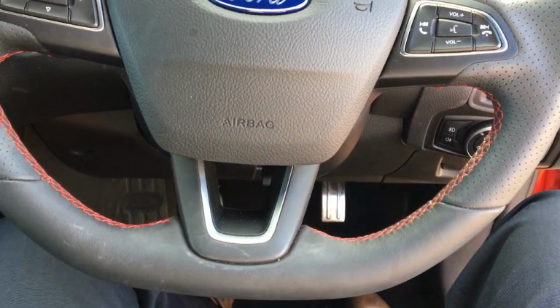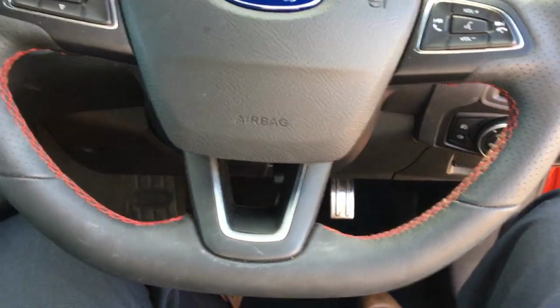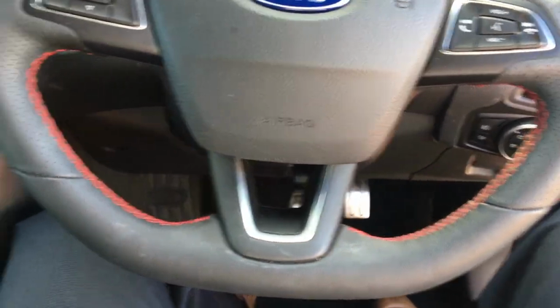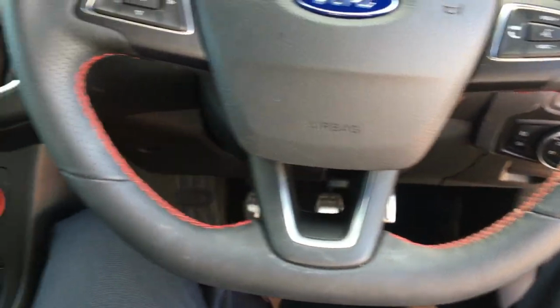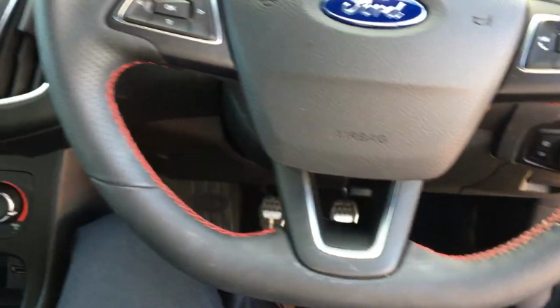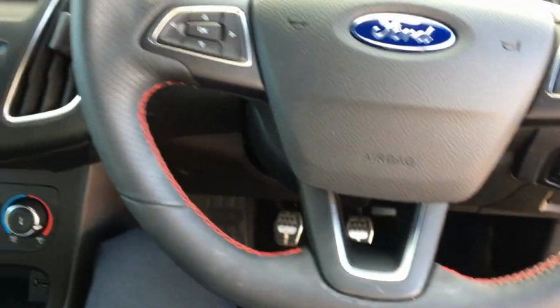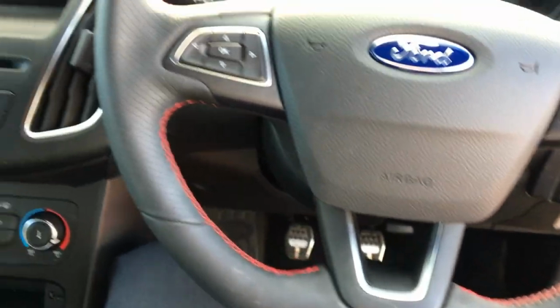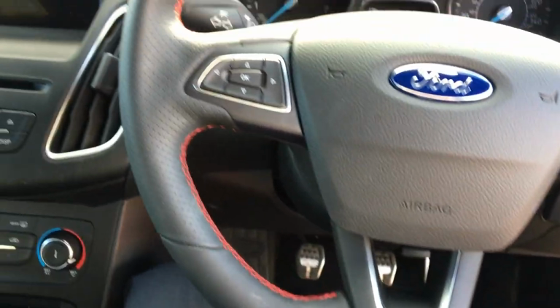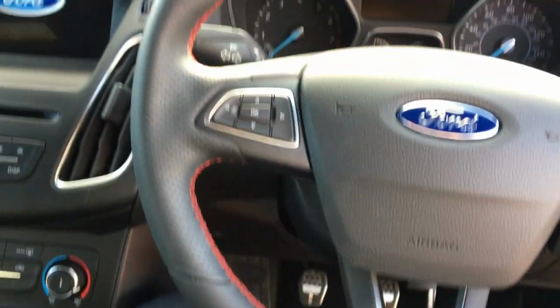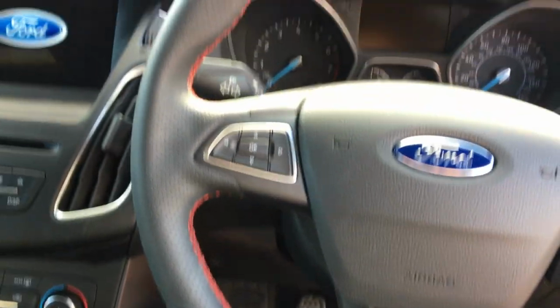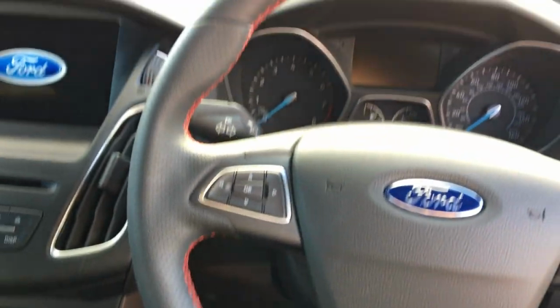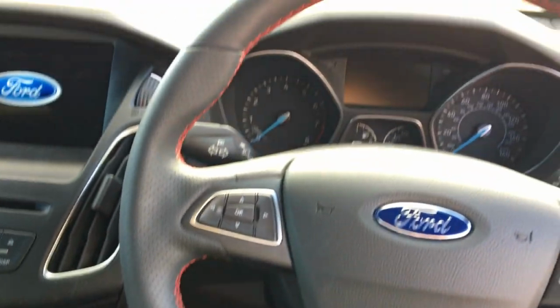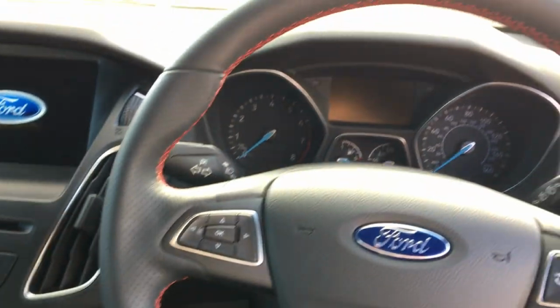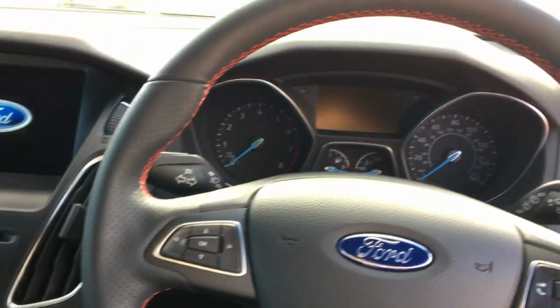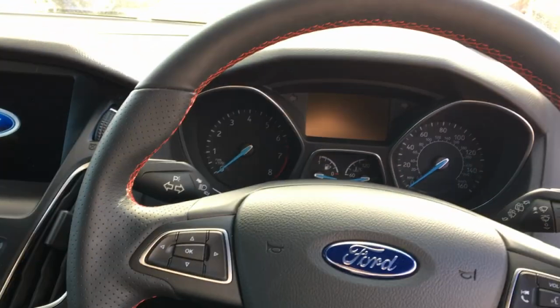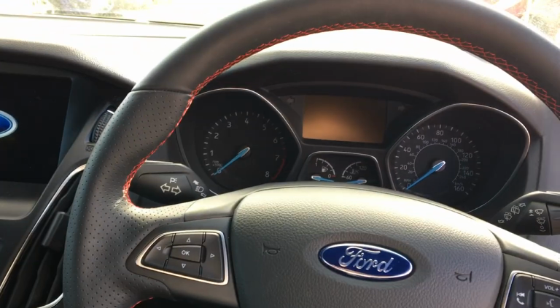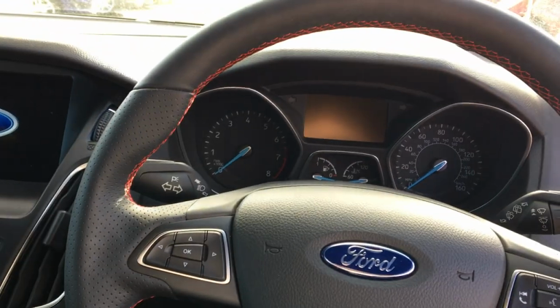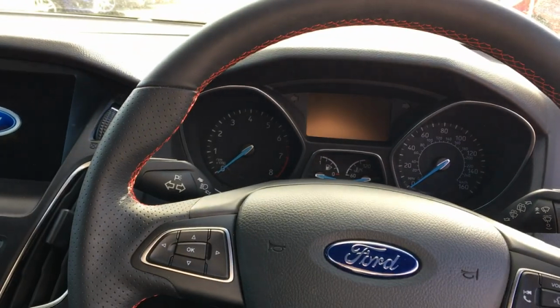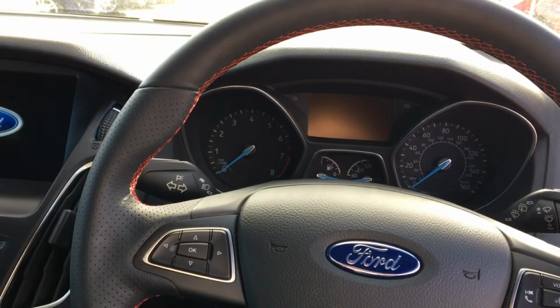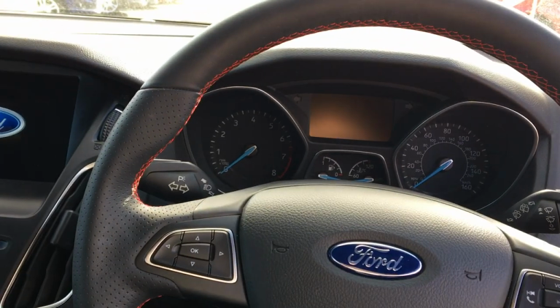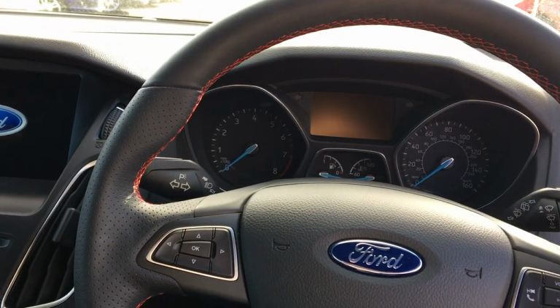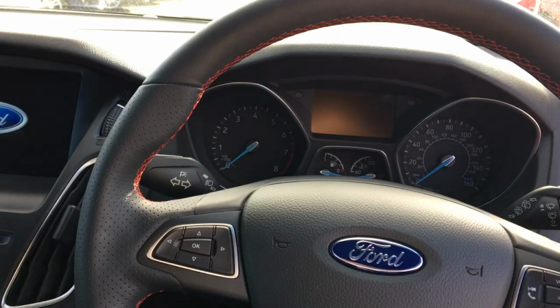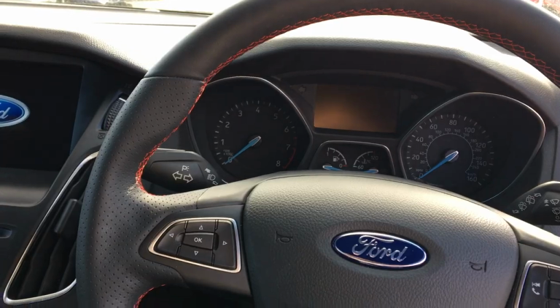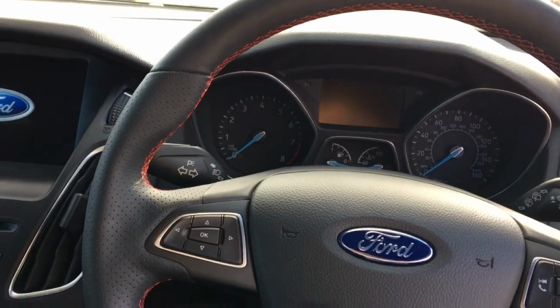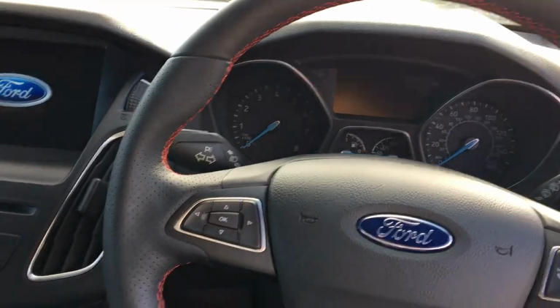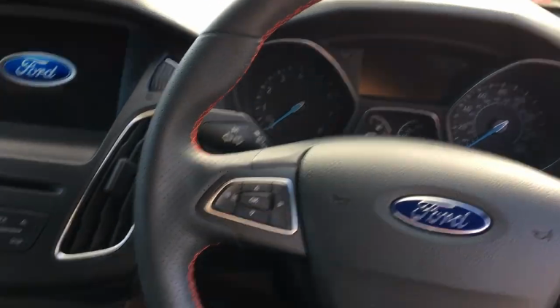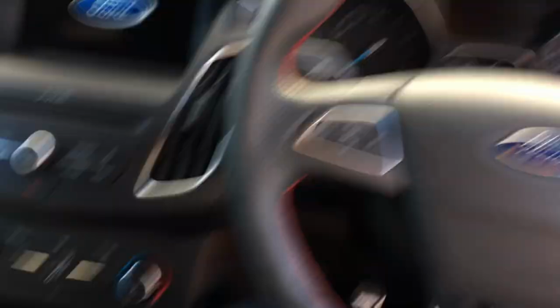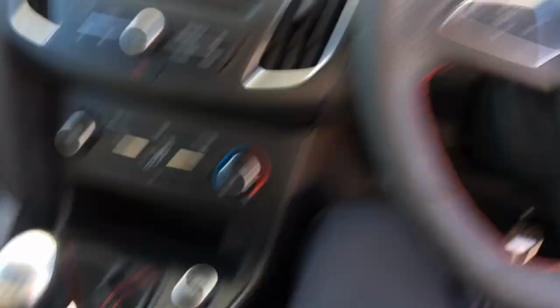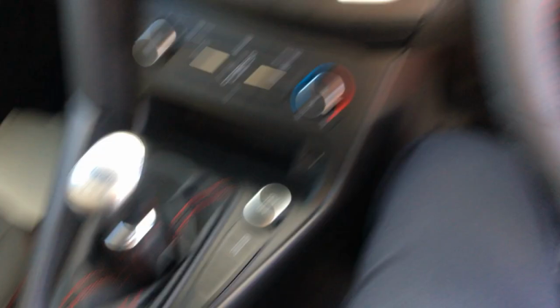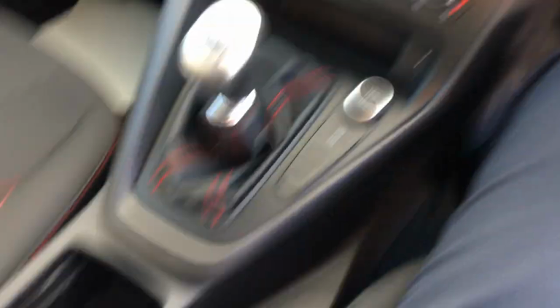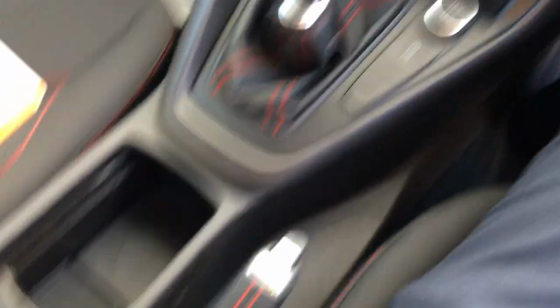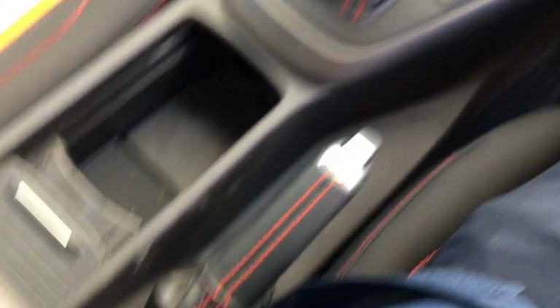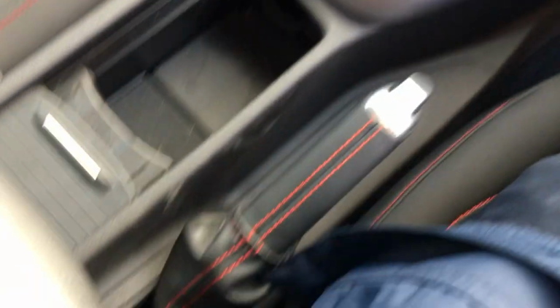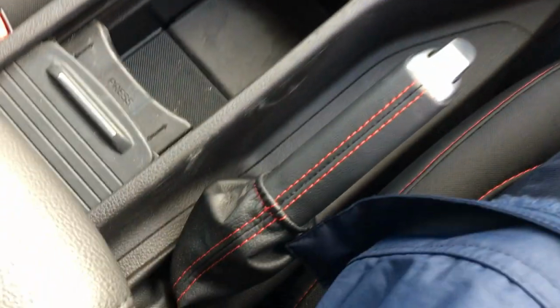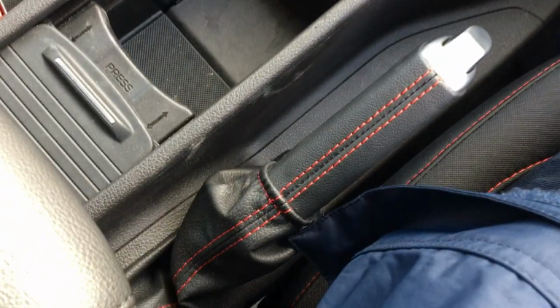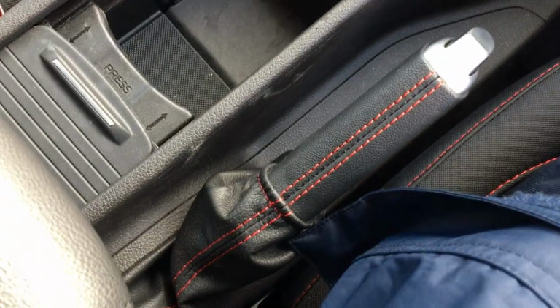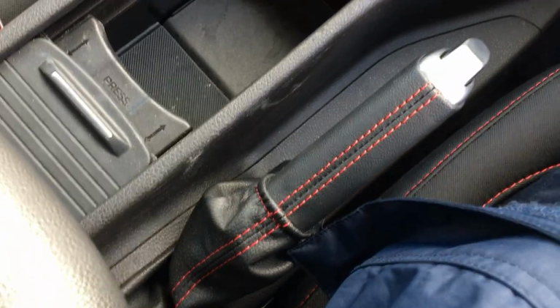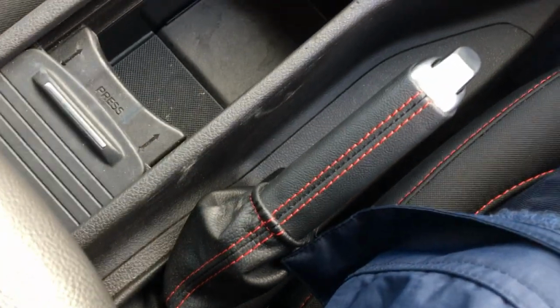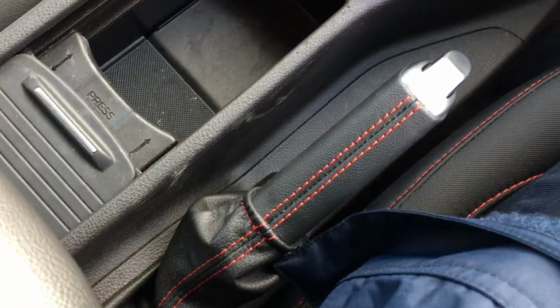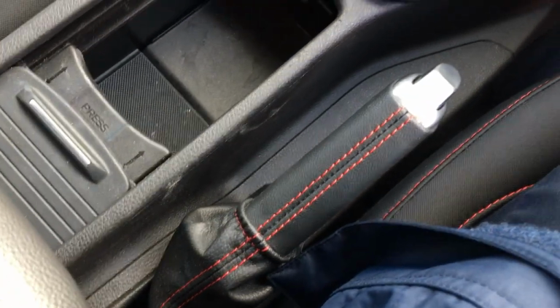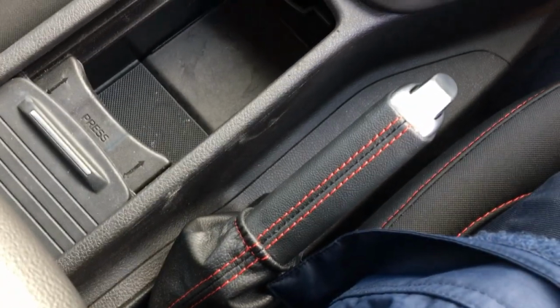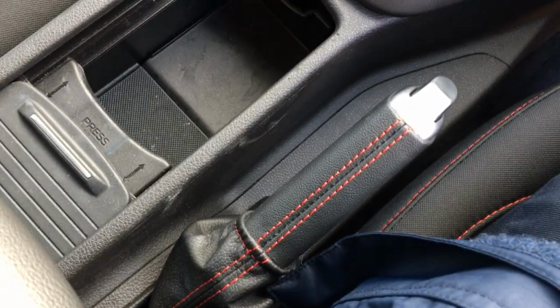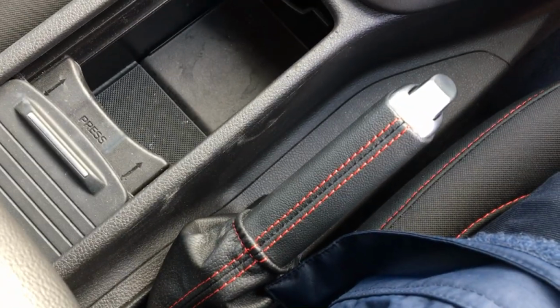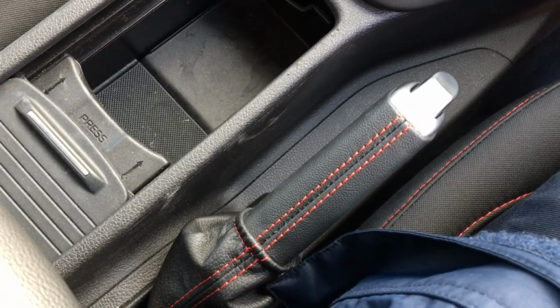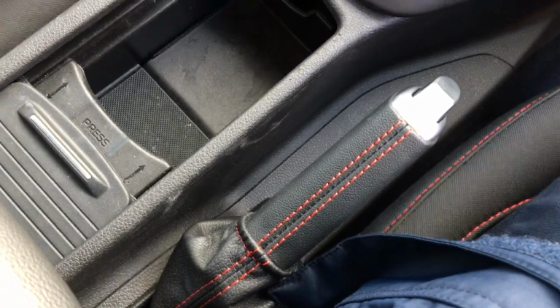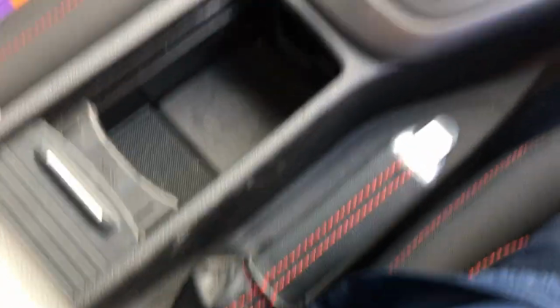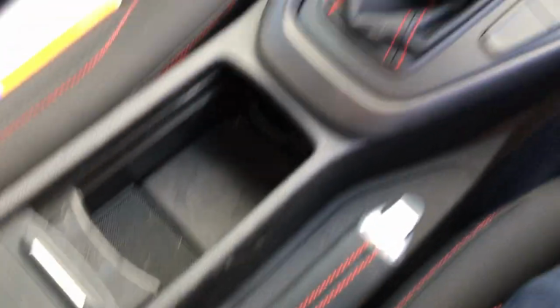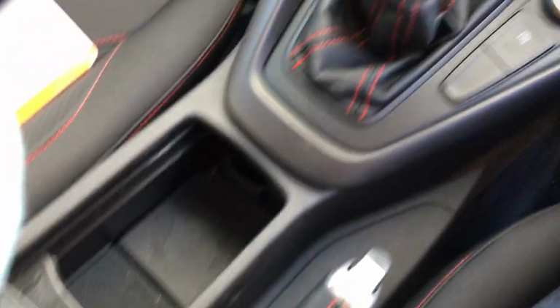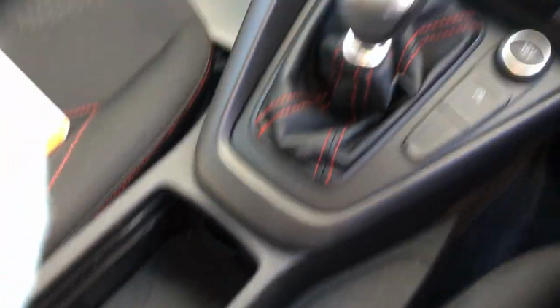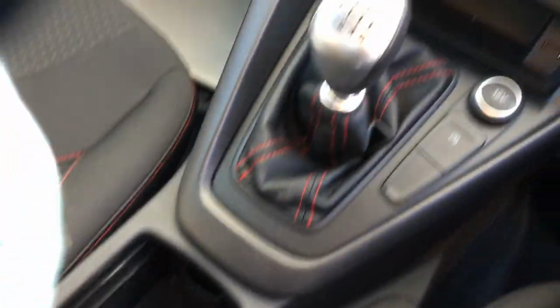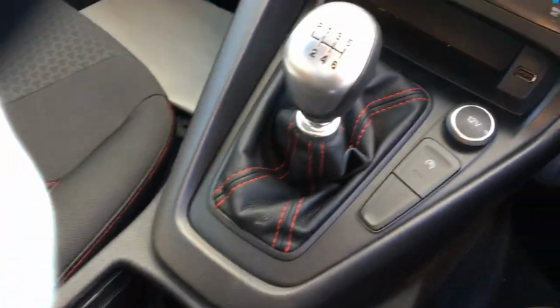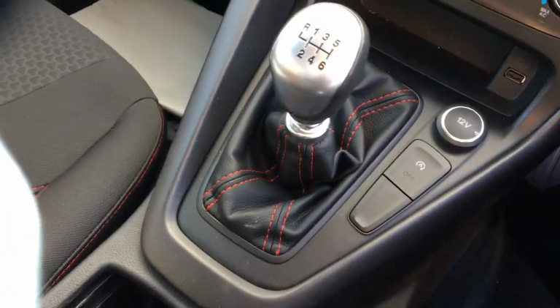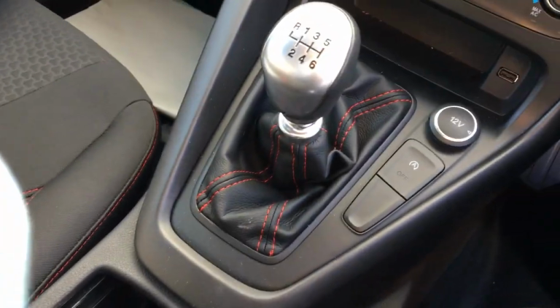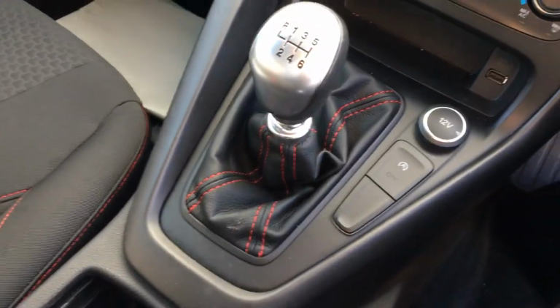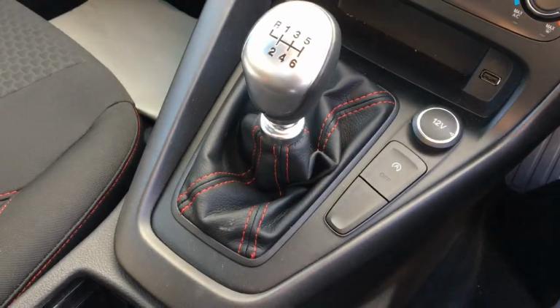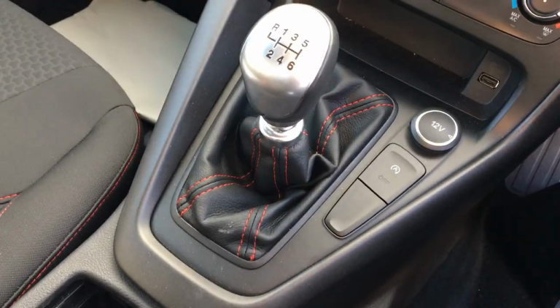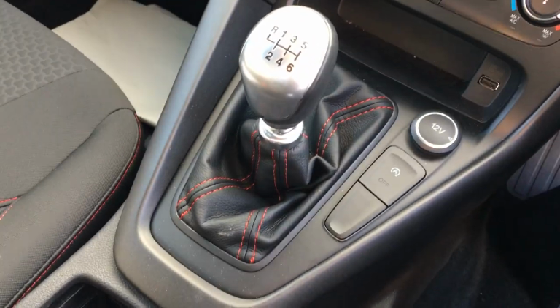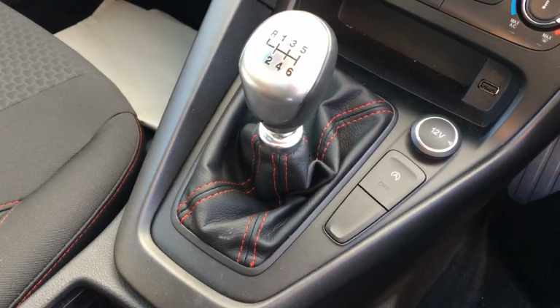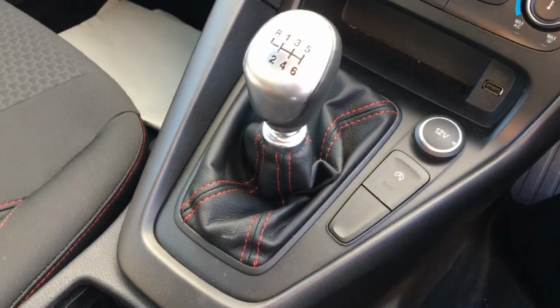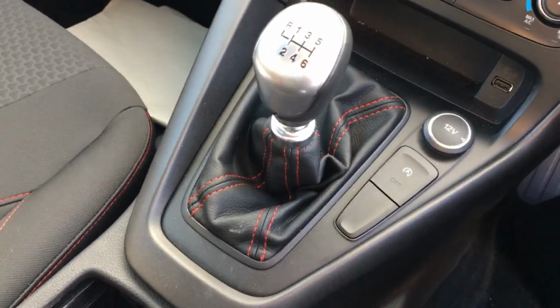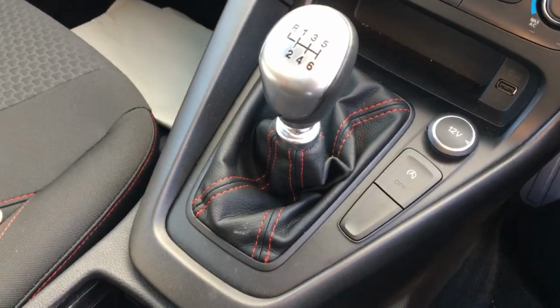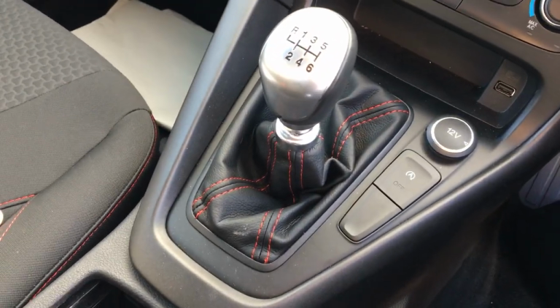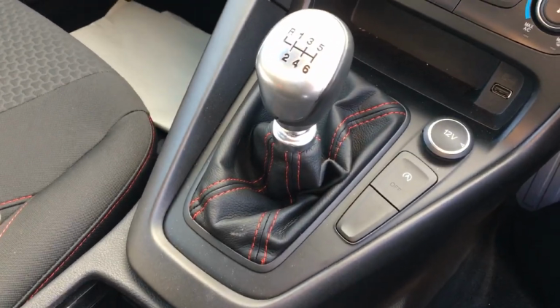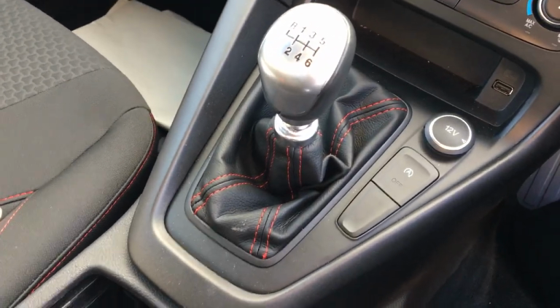You have the leather steering wheel with red stitching, along with the leather-trimmed handbrake and gear shift, also with red stitching.